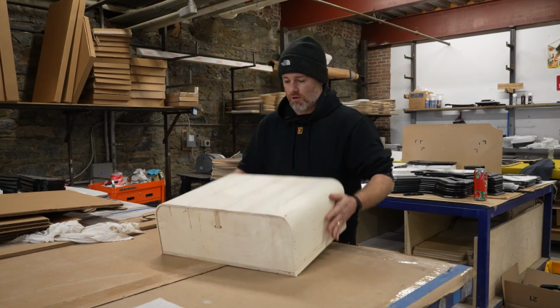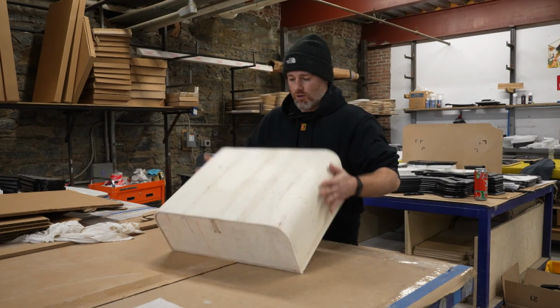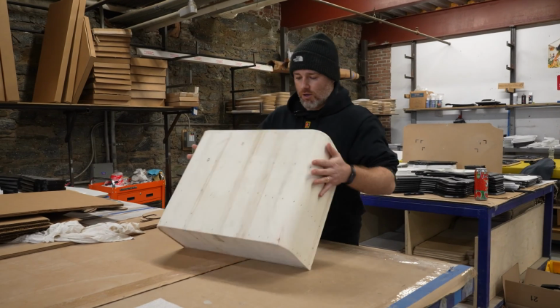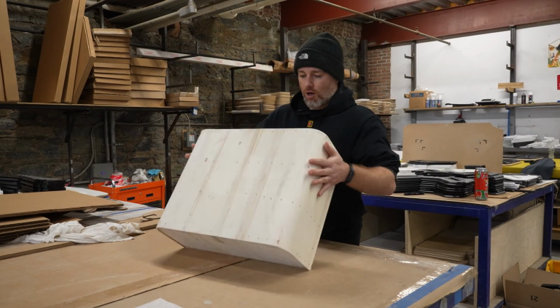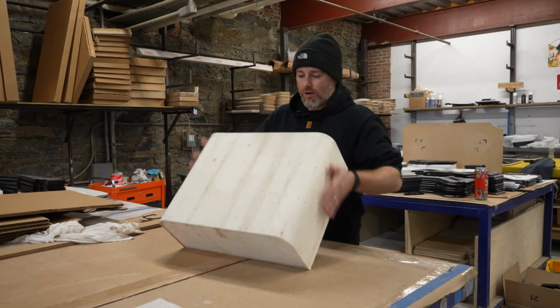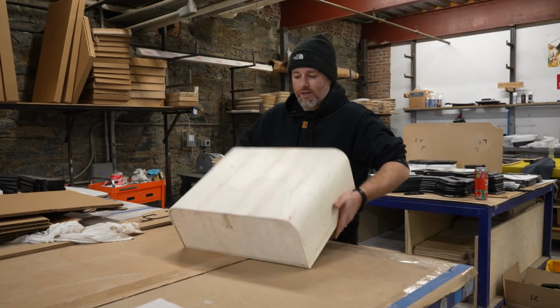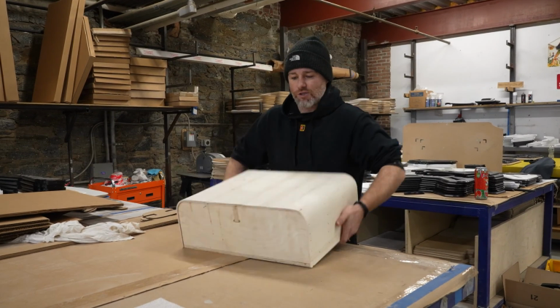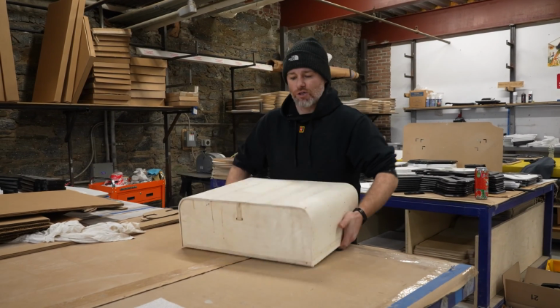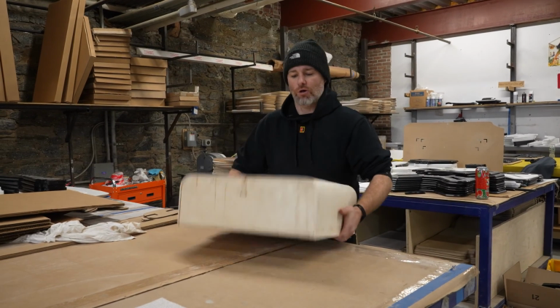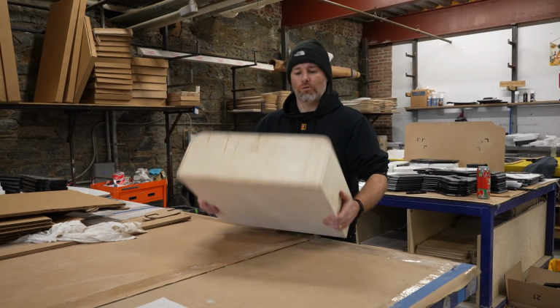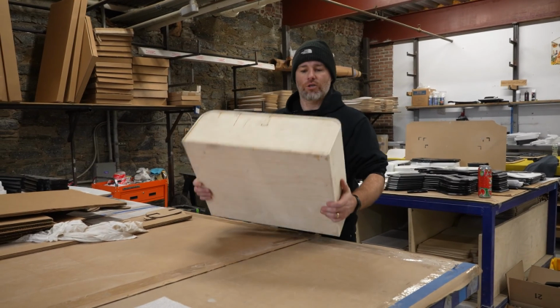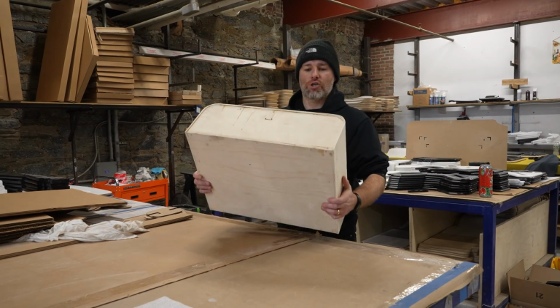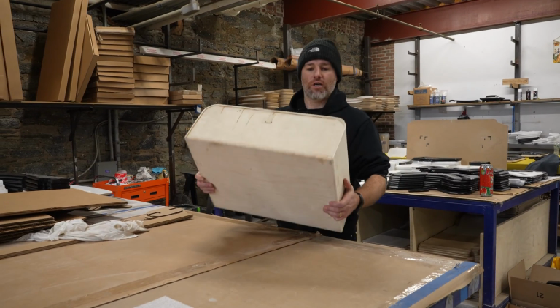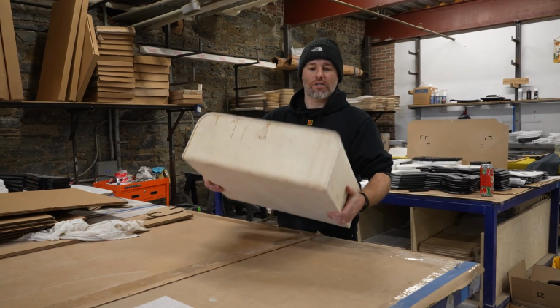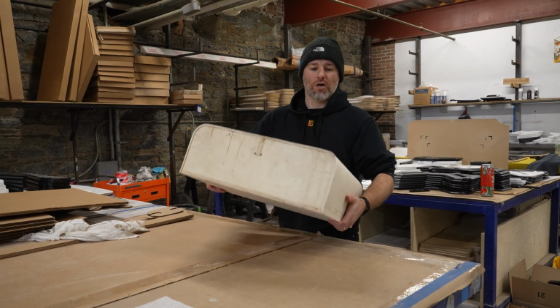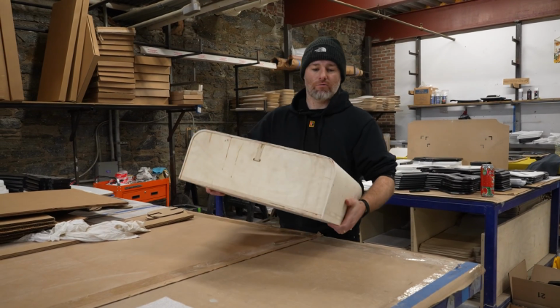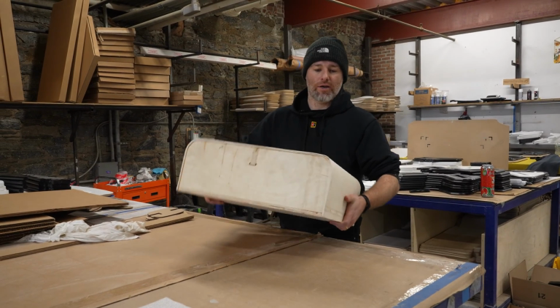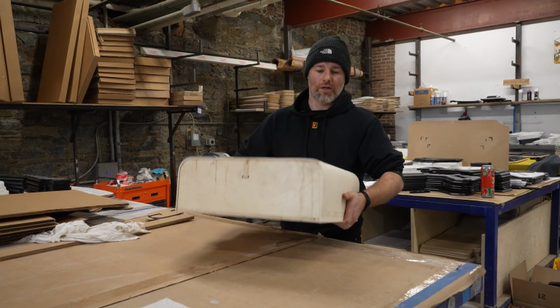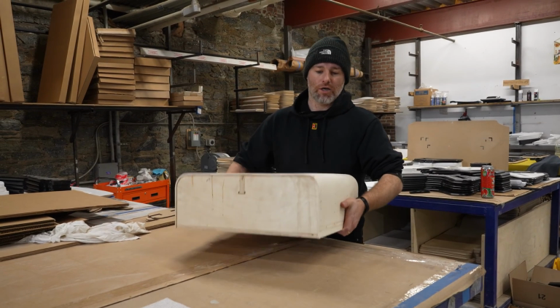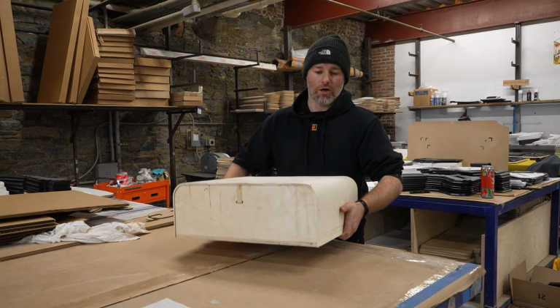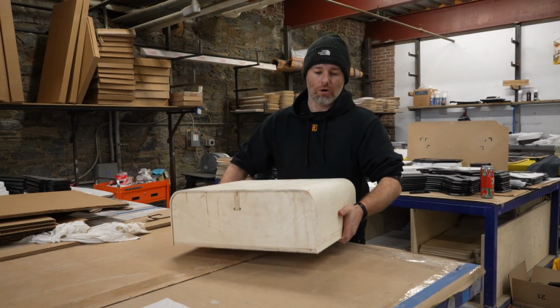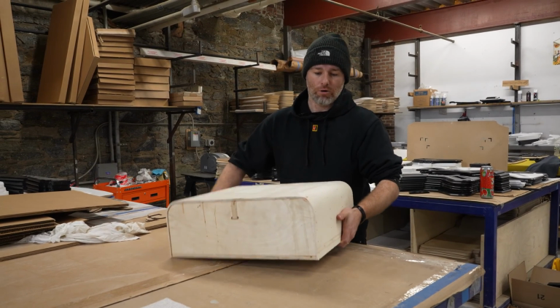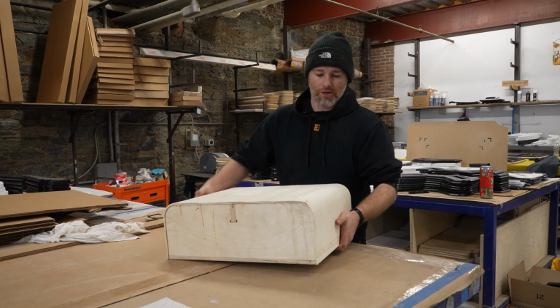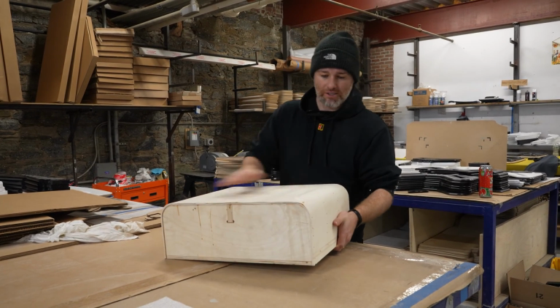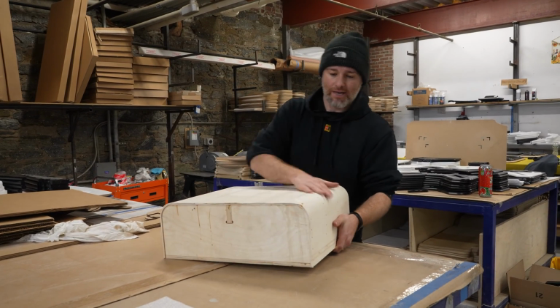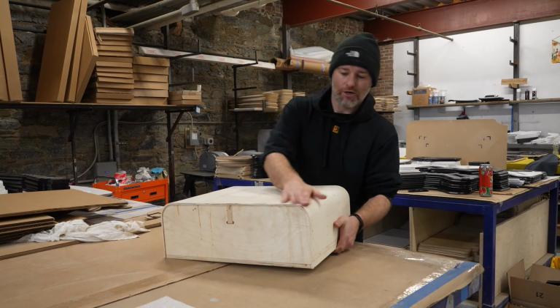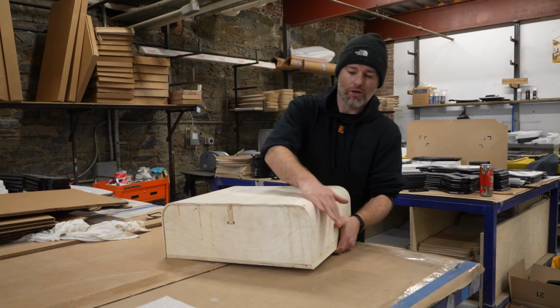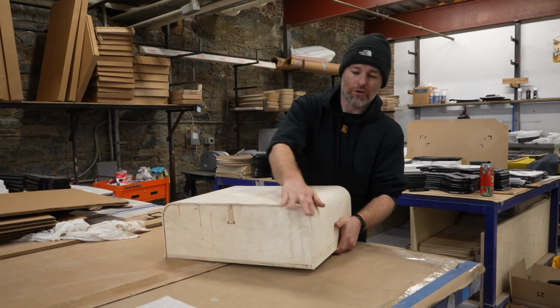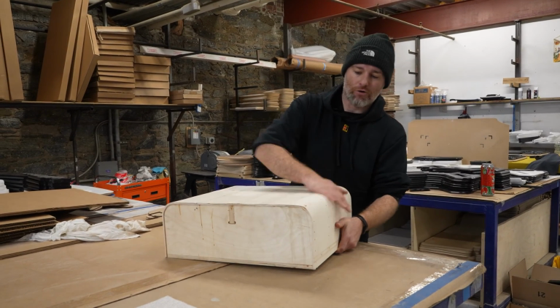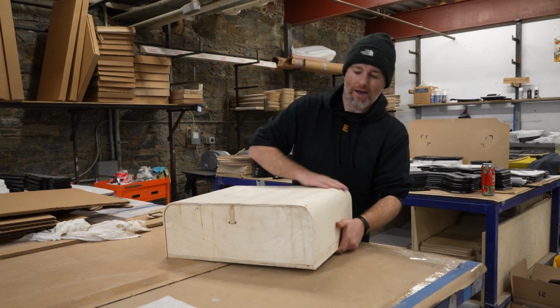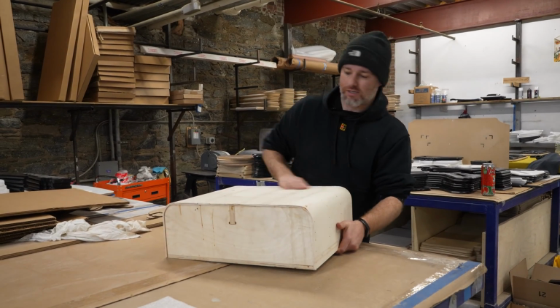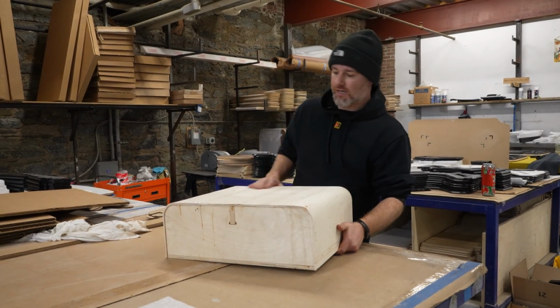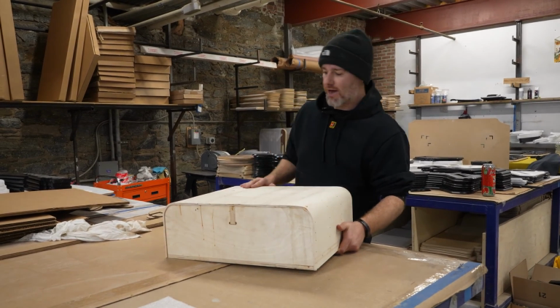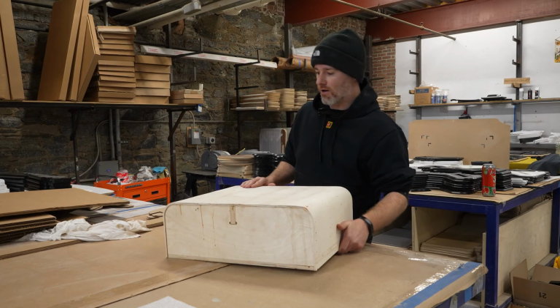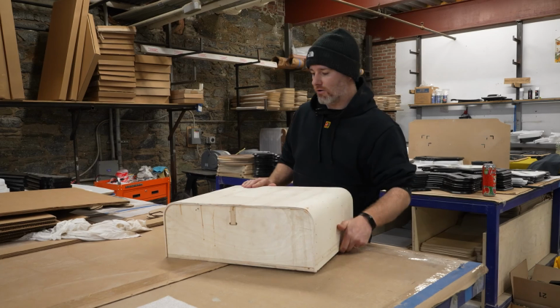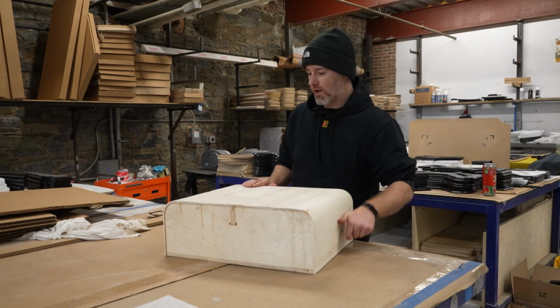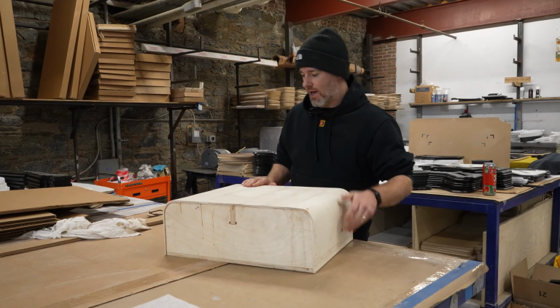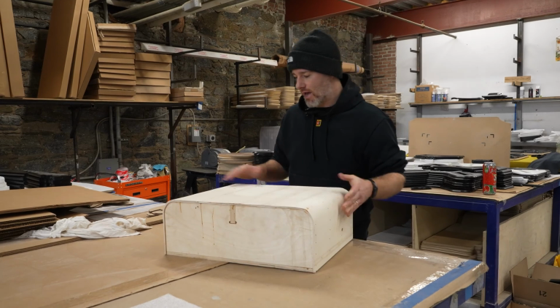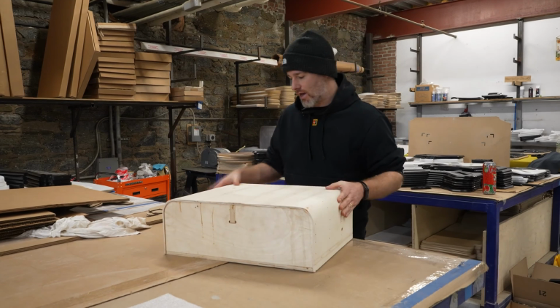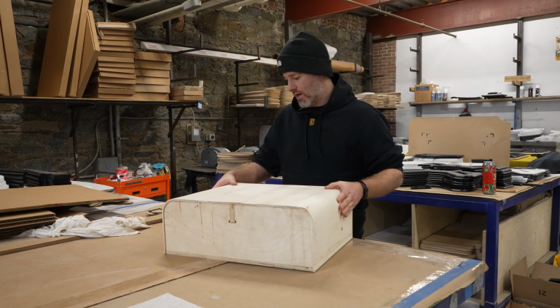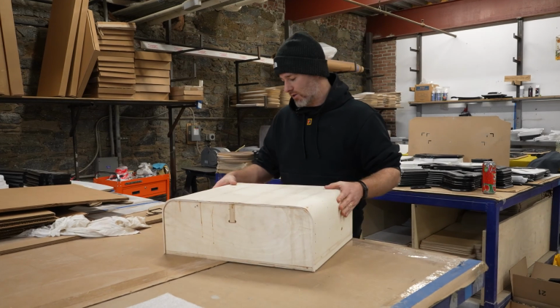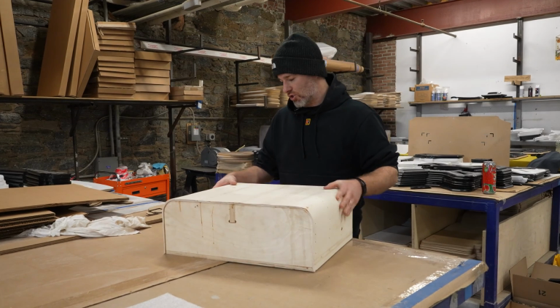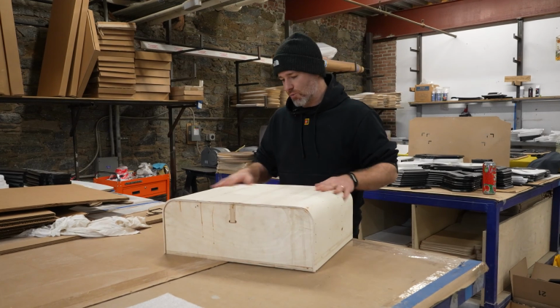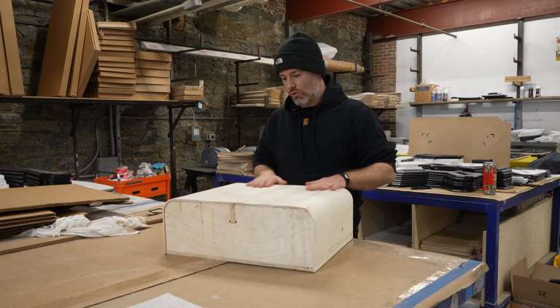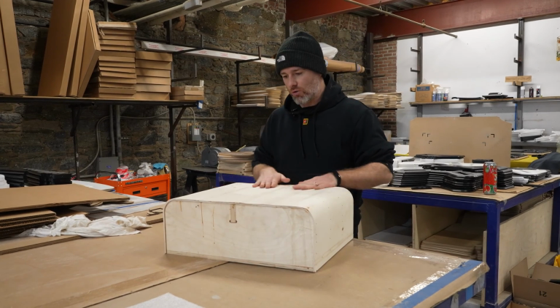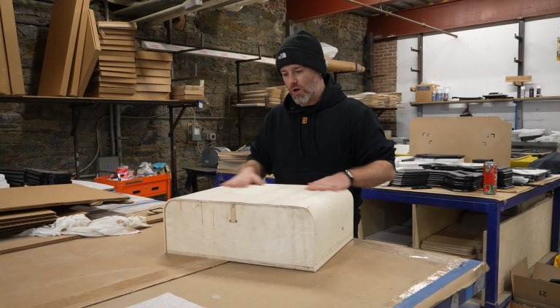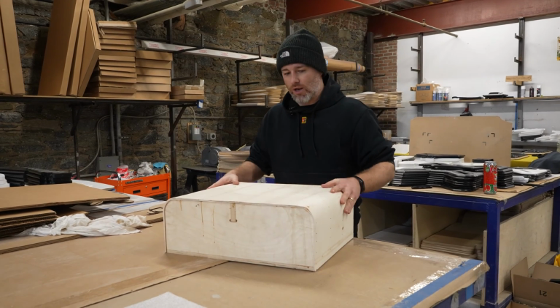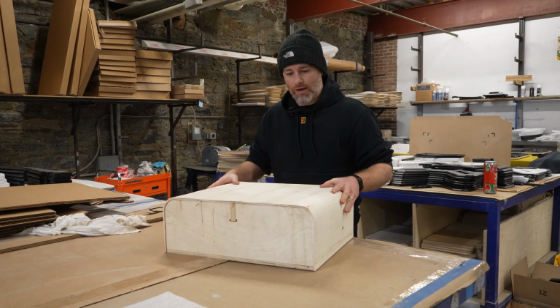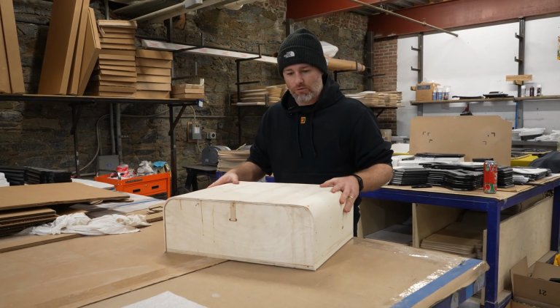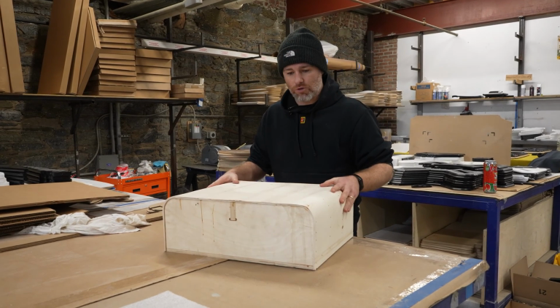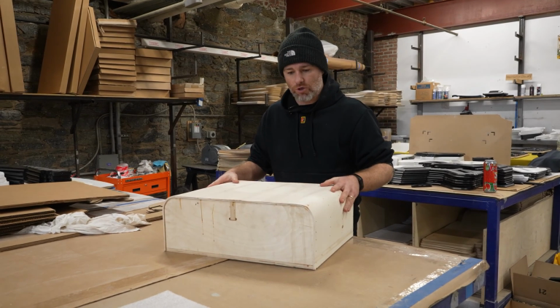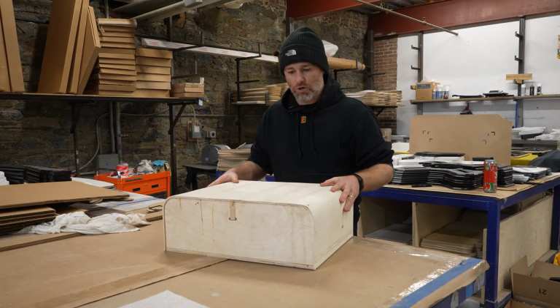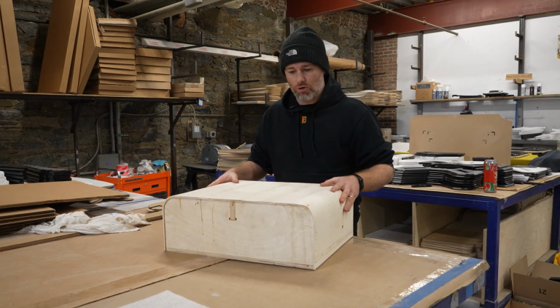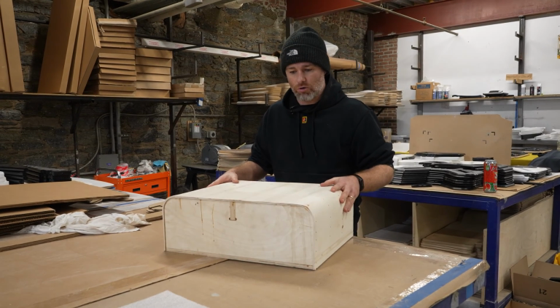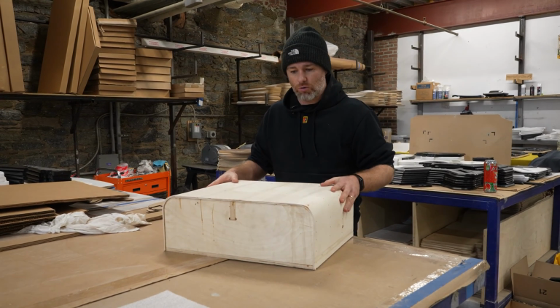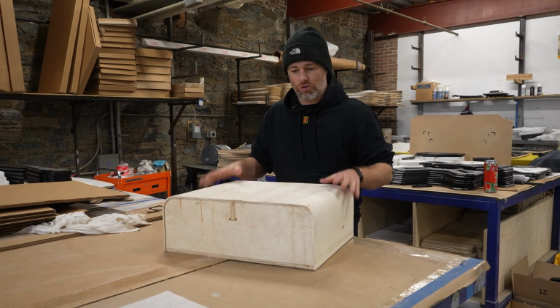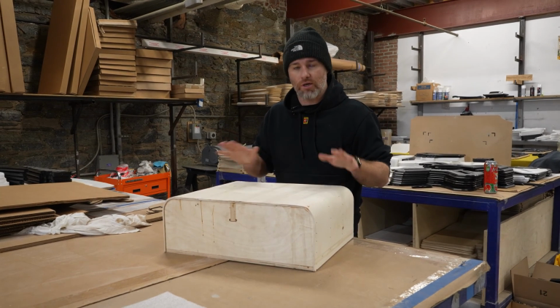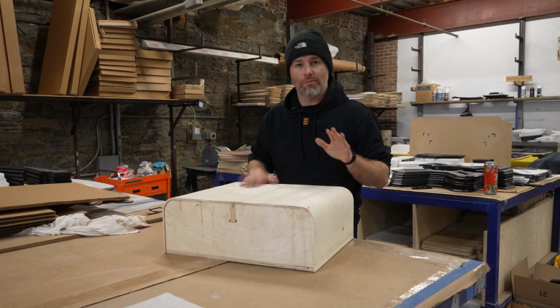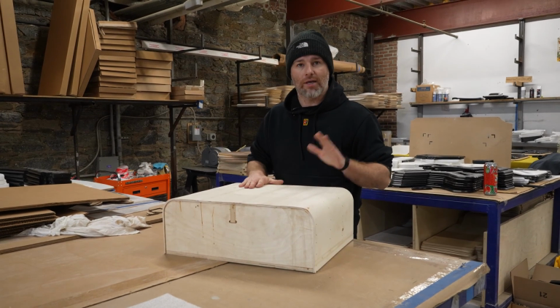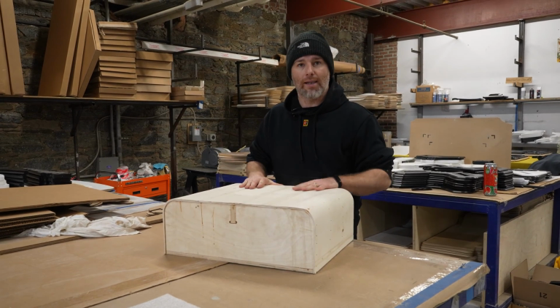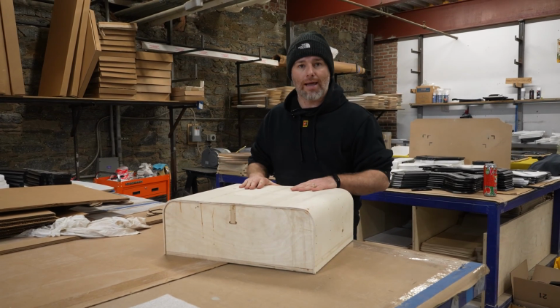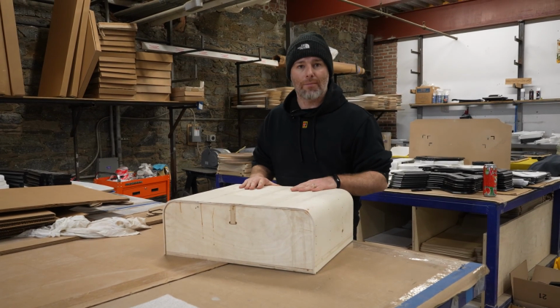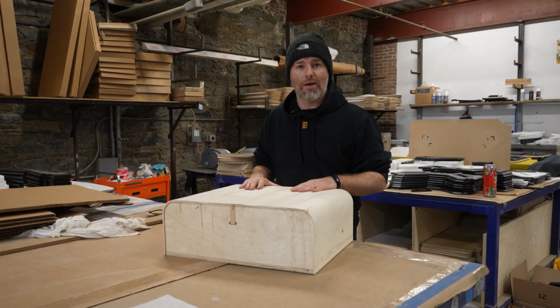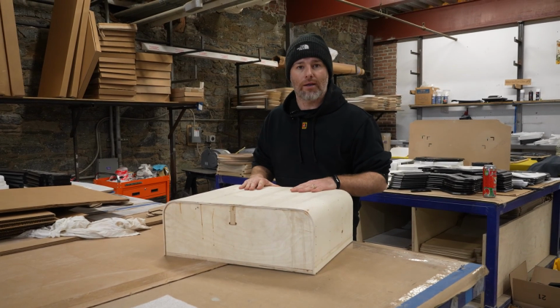The jigs are ready to go. I've sanded all the cracks down and smoothed them all out, so it's time to get laminating.